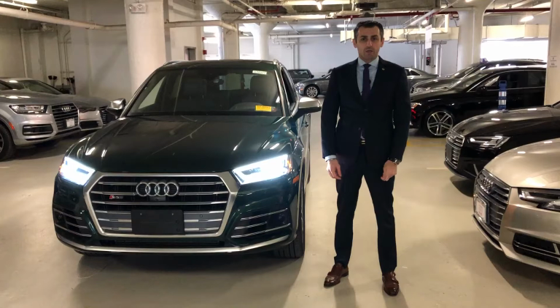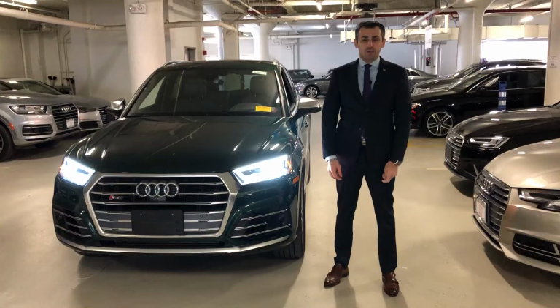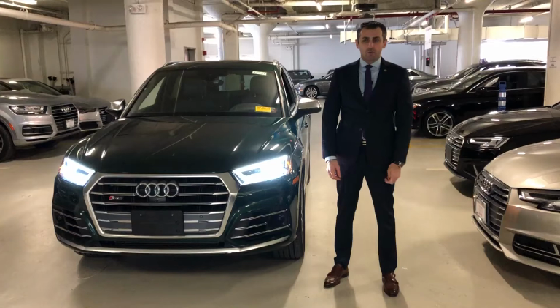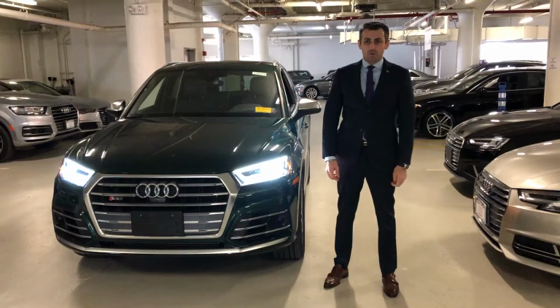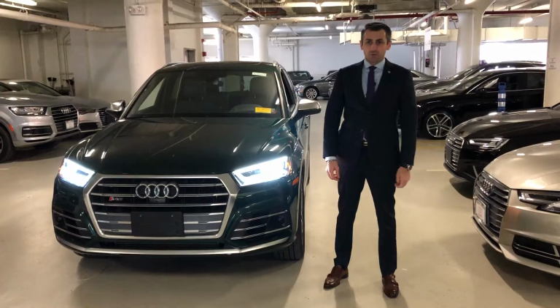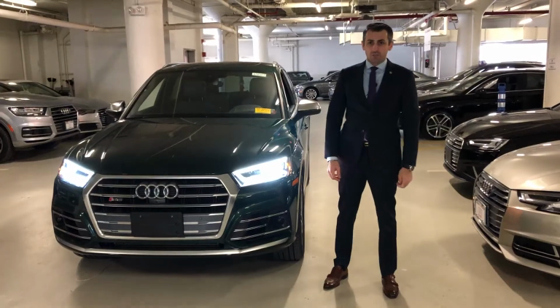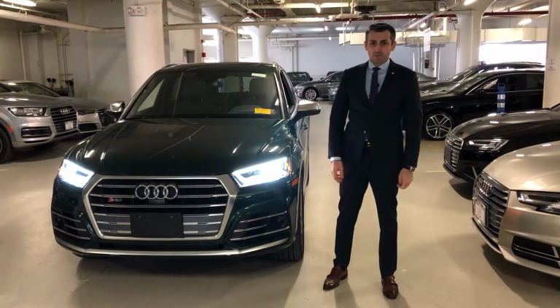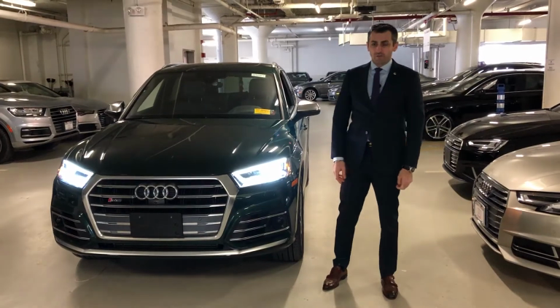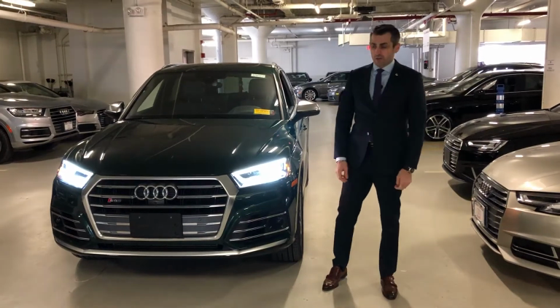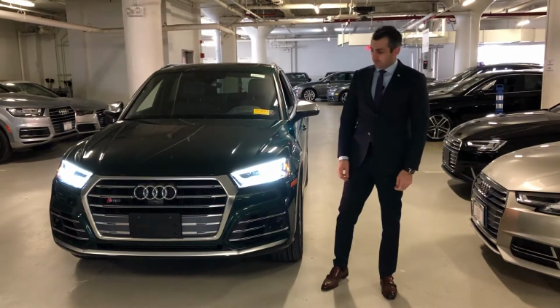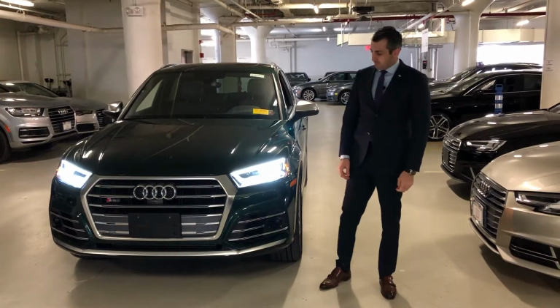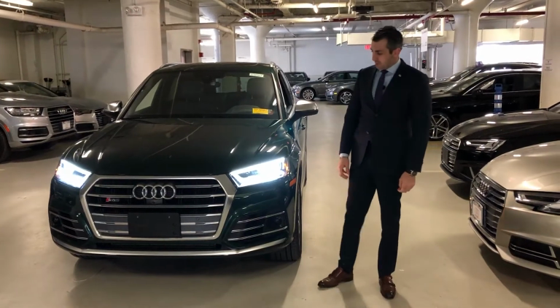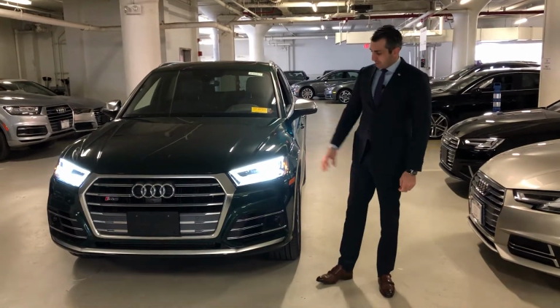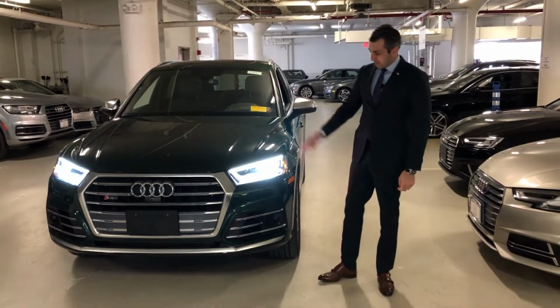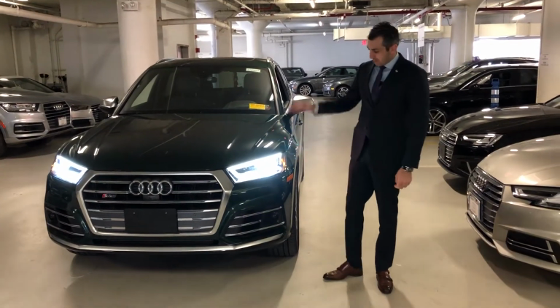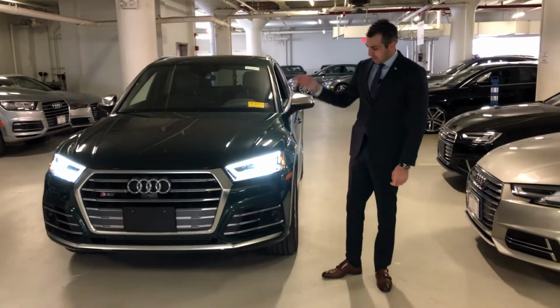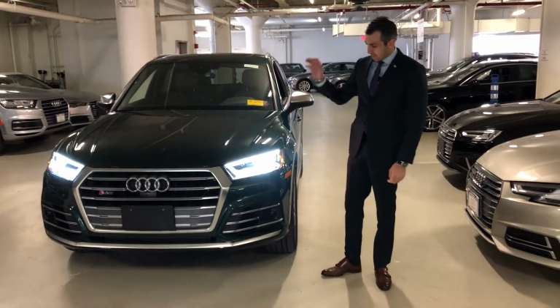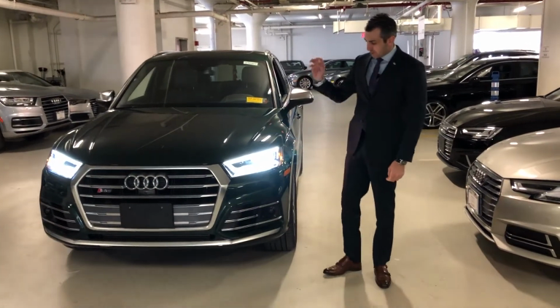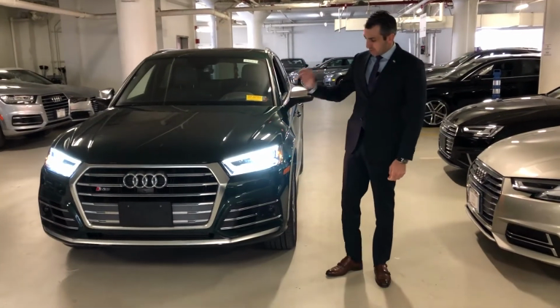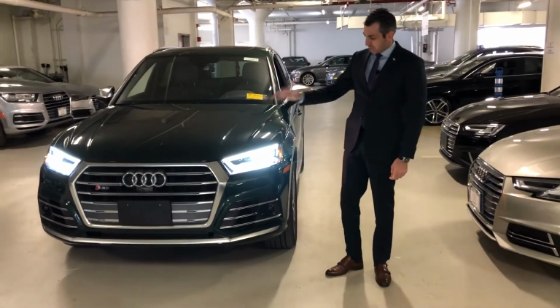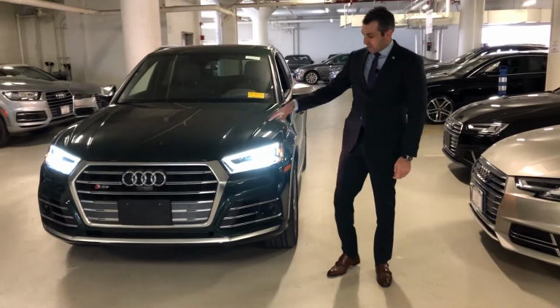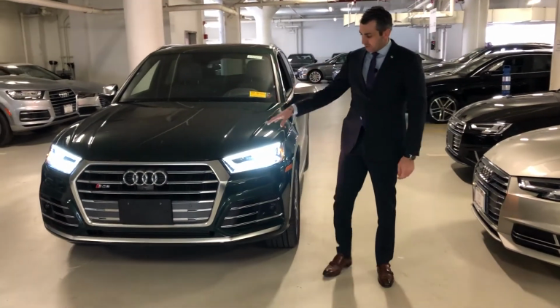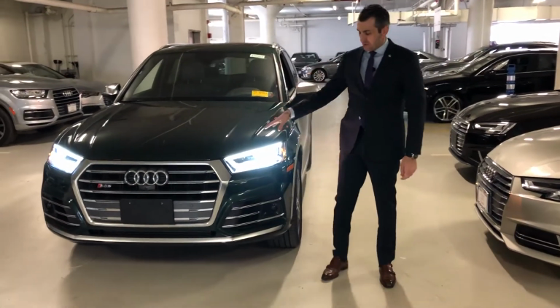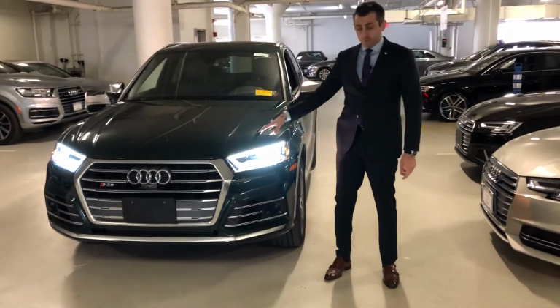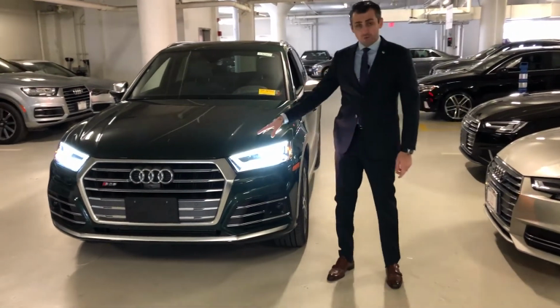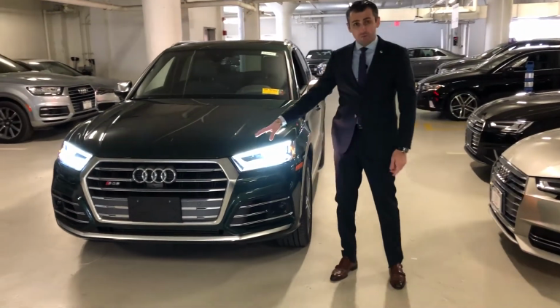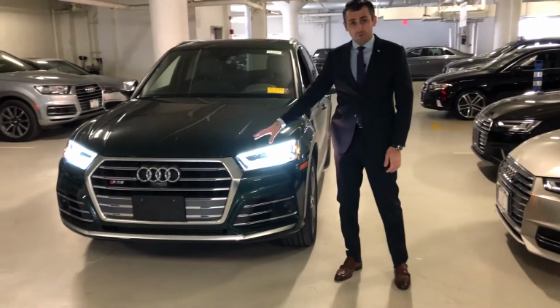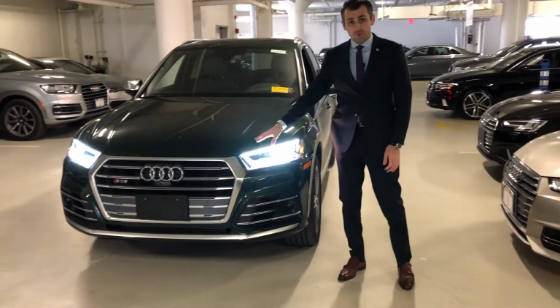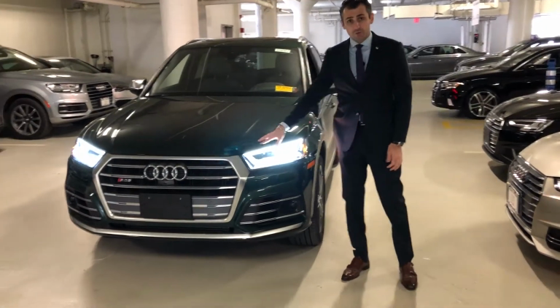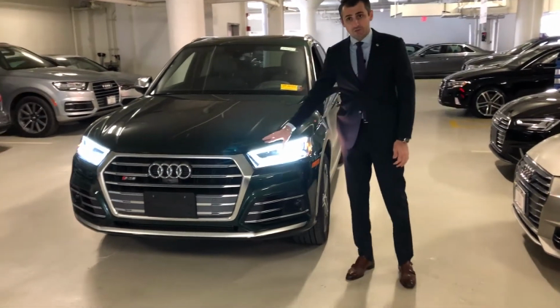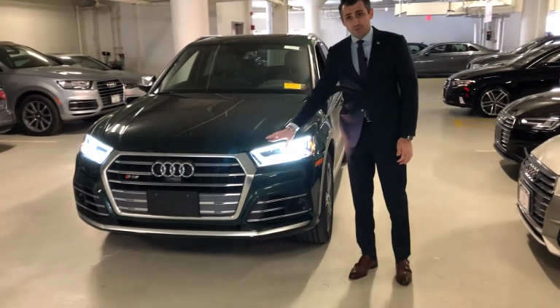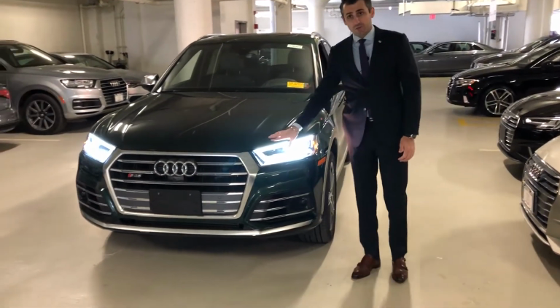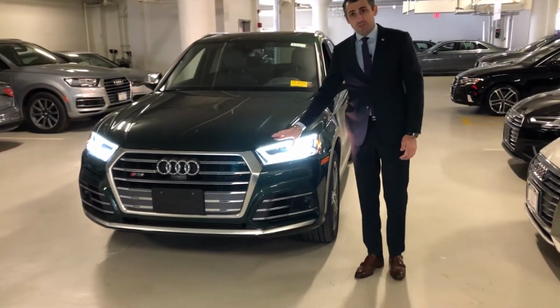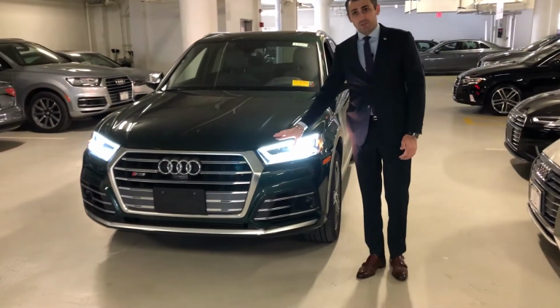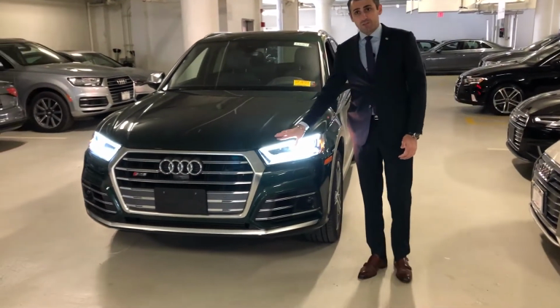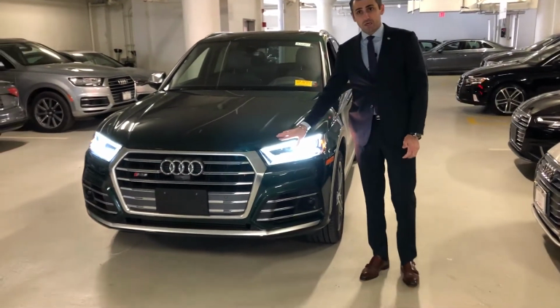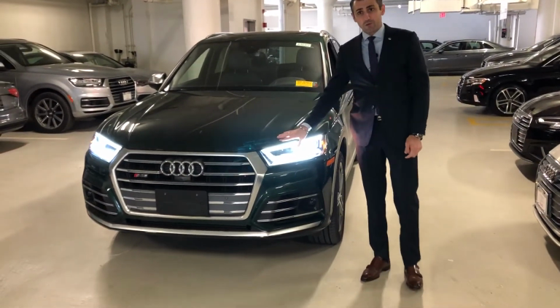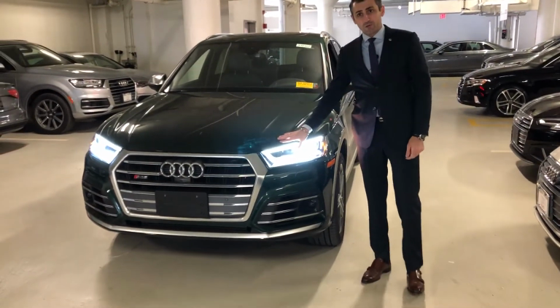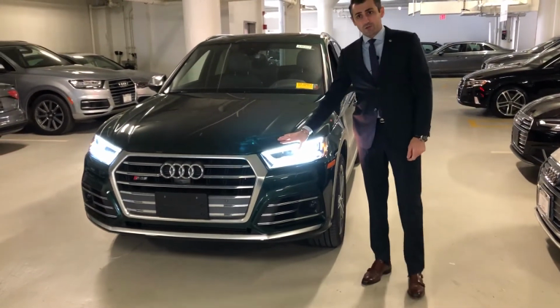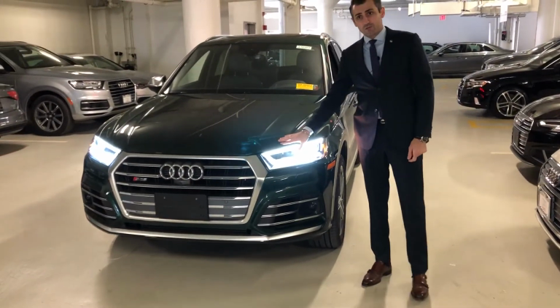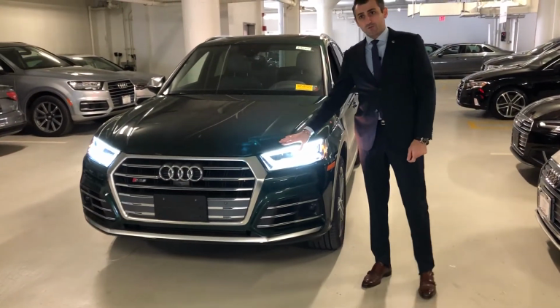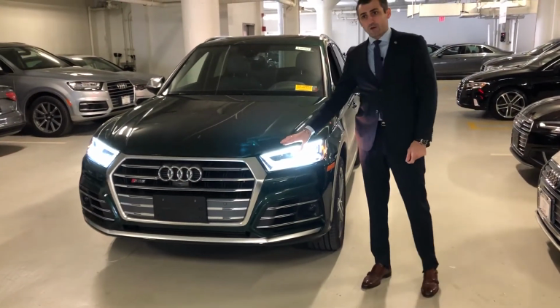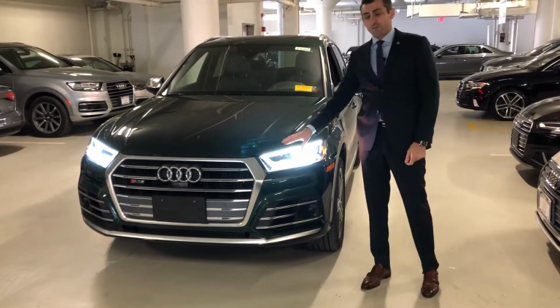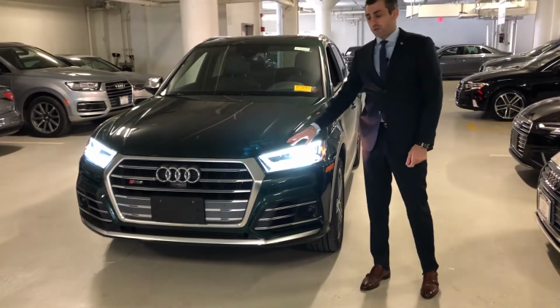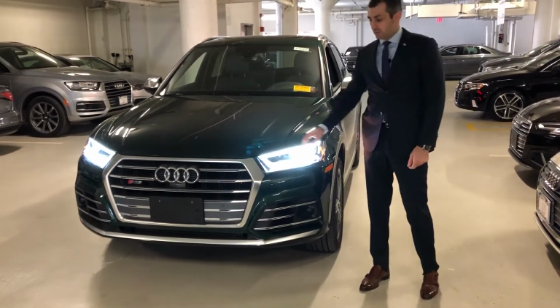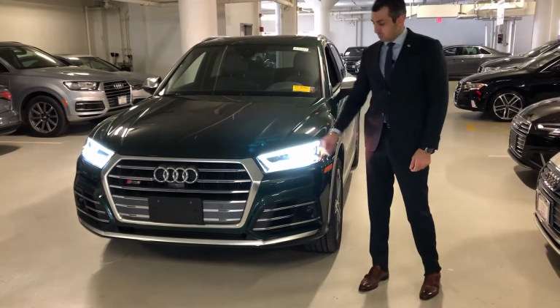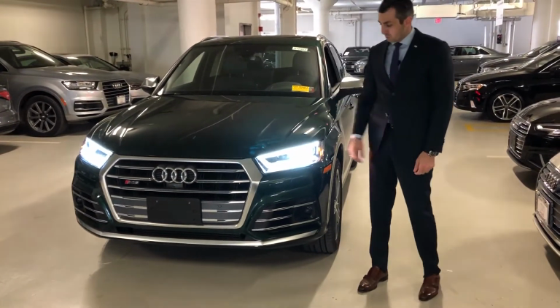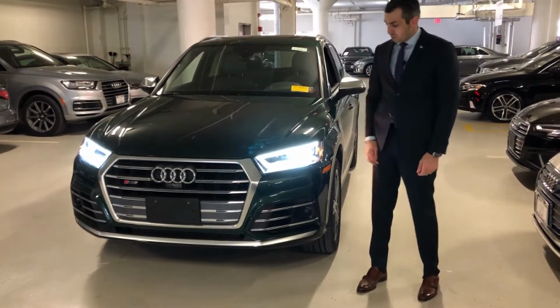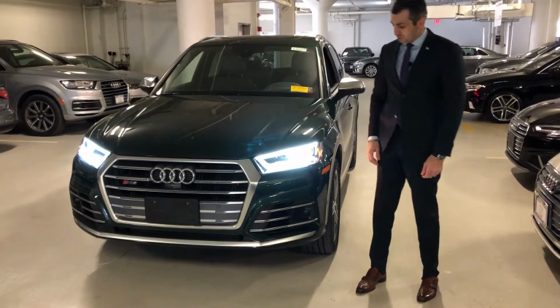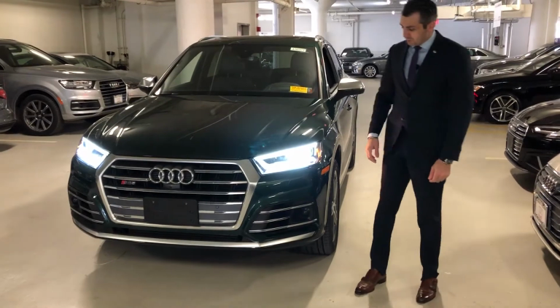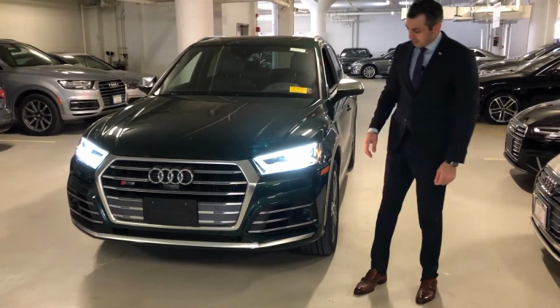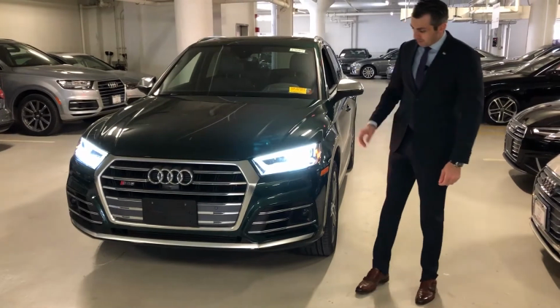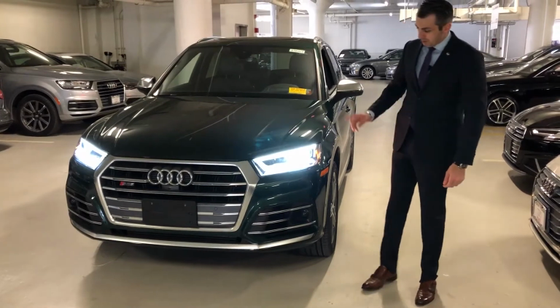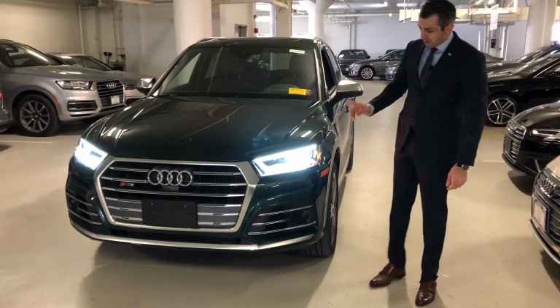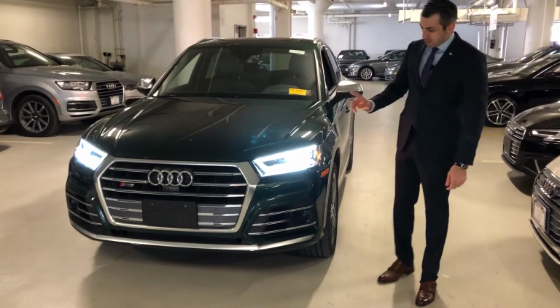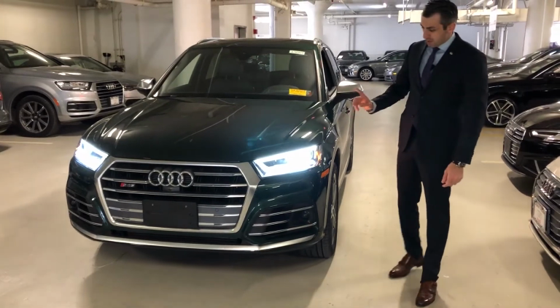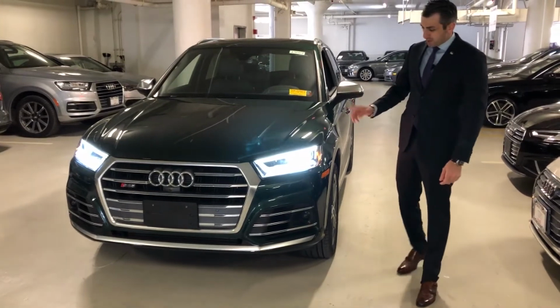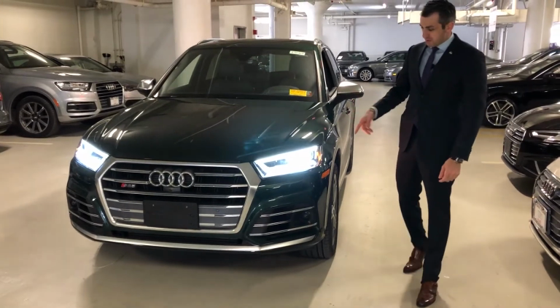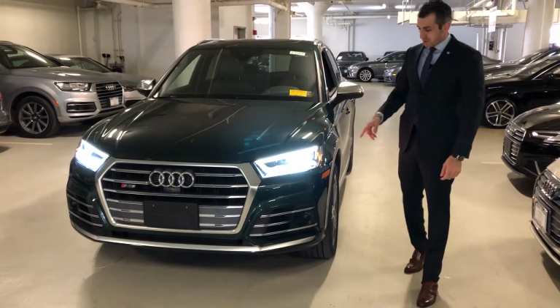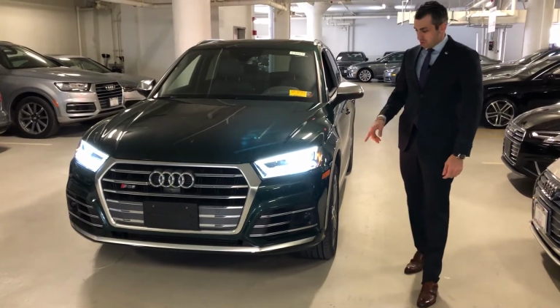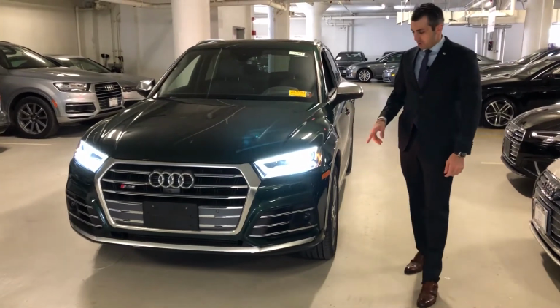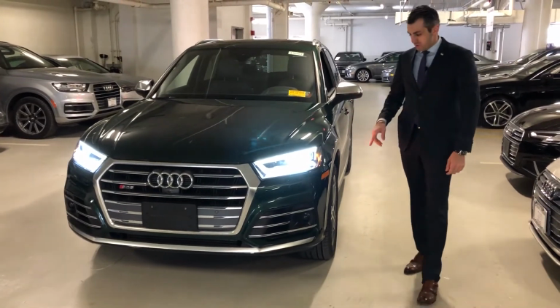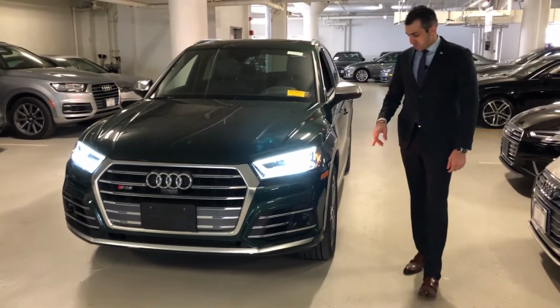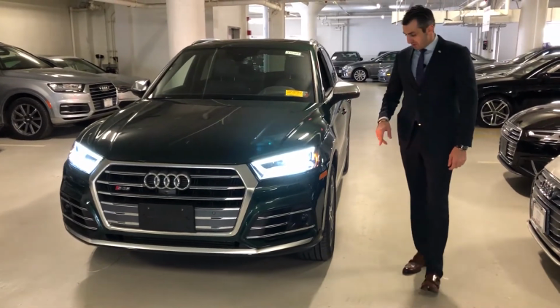Good morning, it's Levani from Audi Manhattan. Here is that beautiful 2019 Audi SQ5 that I told you about. It is a Zora's Green.